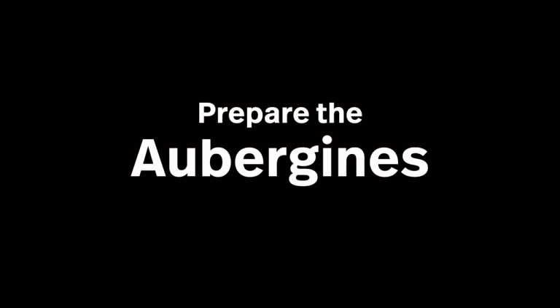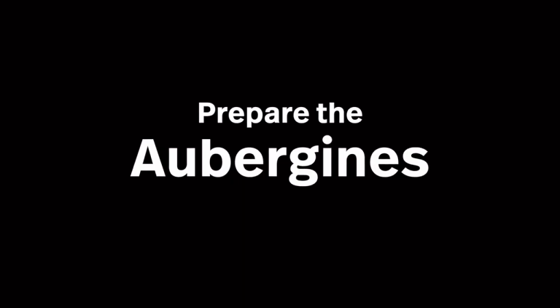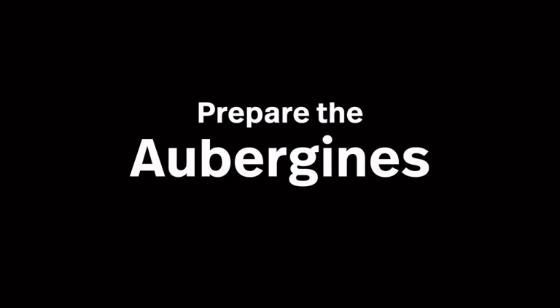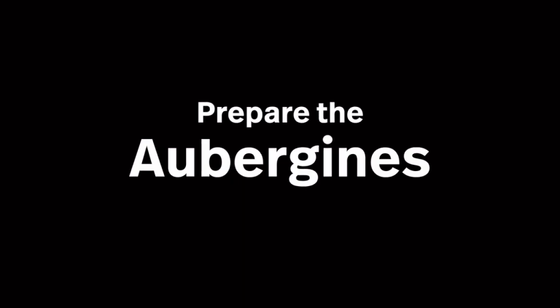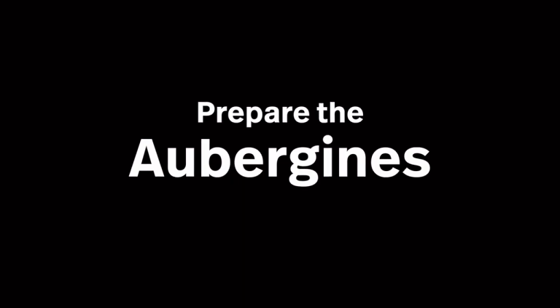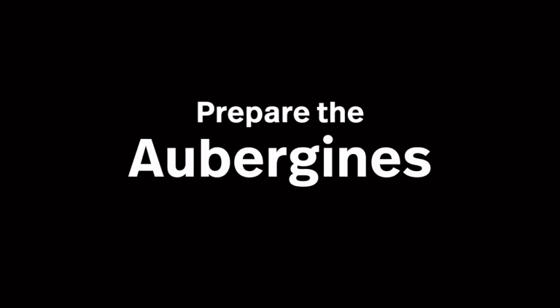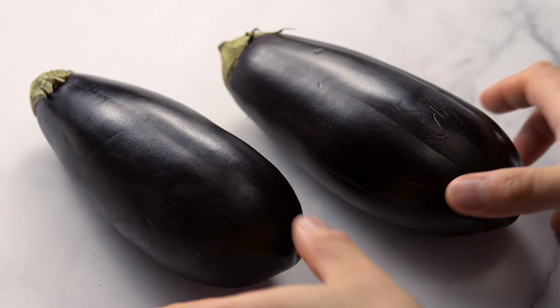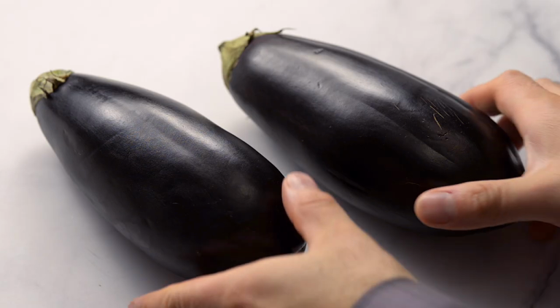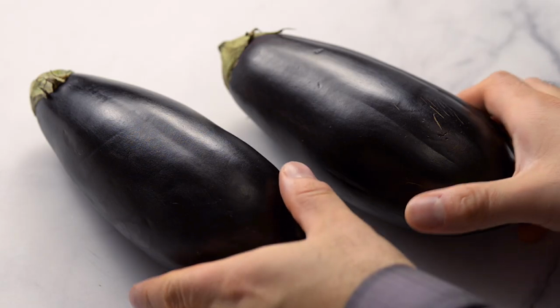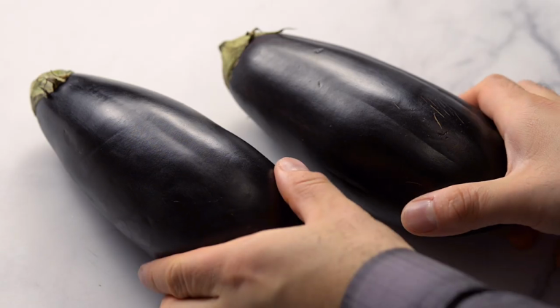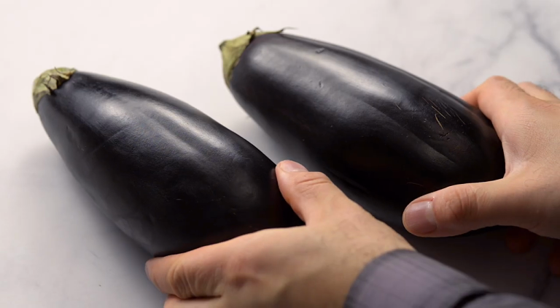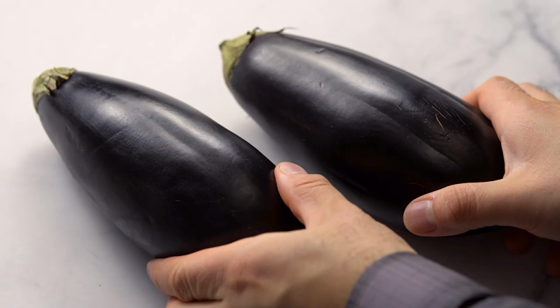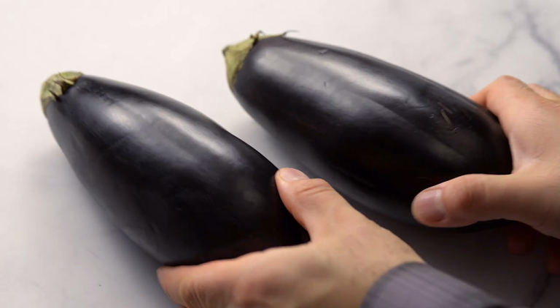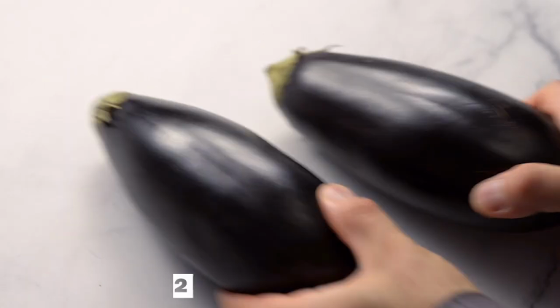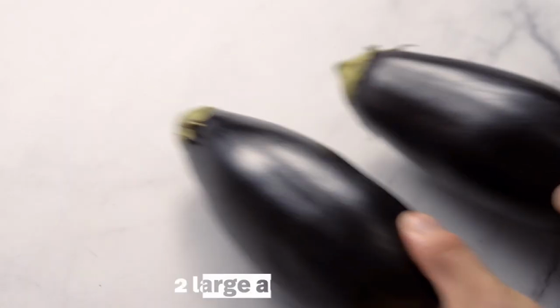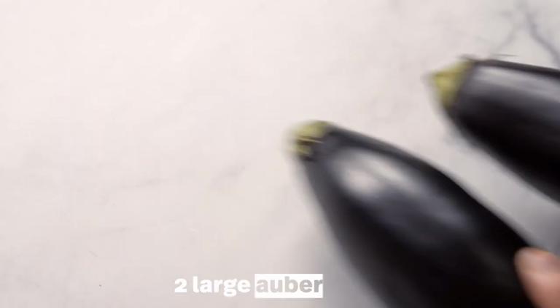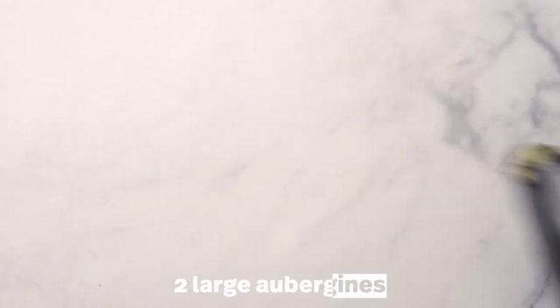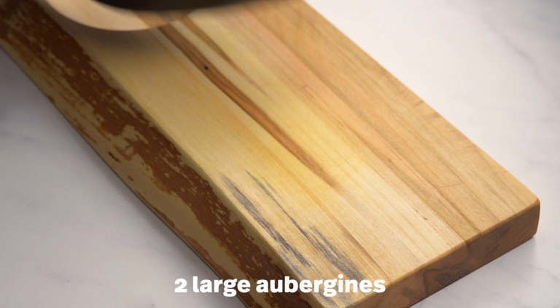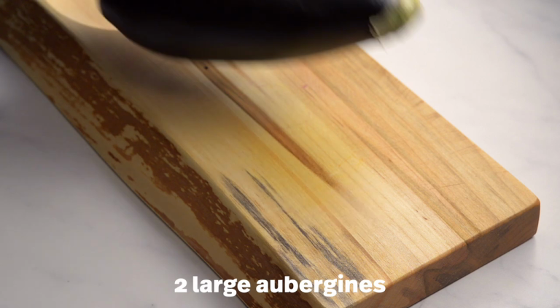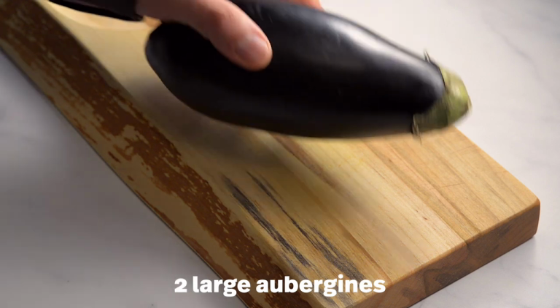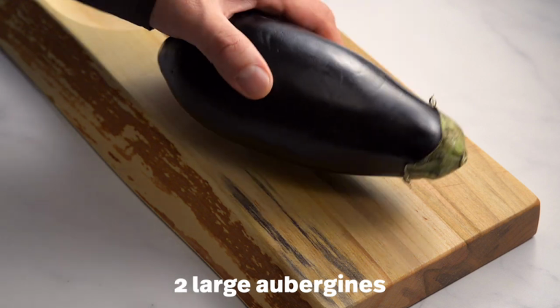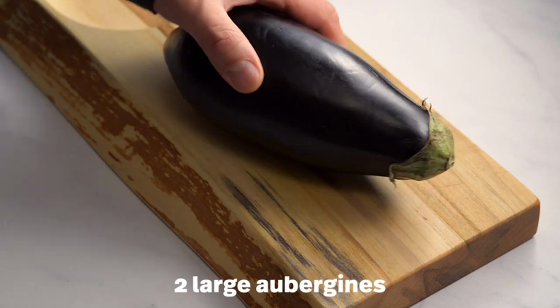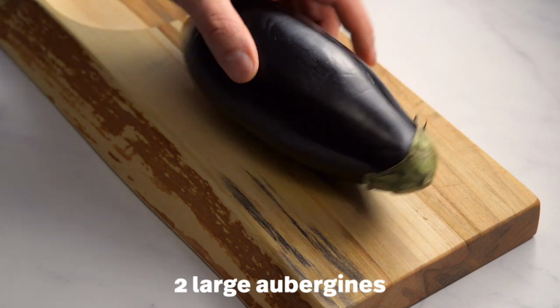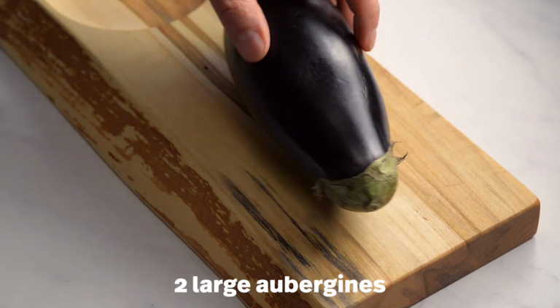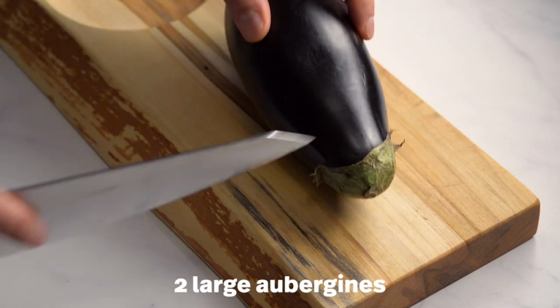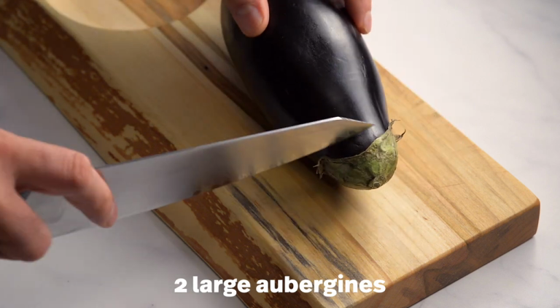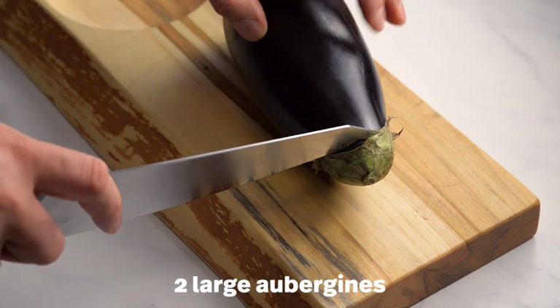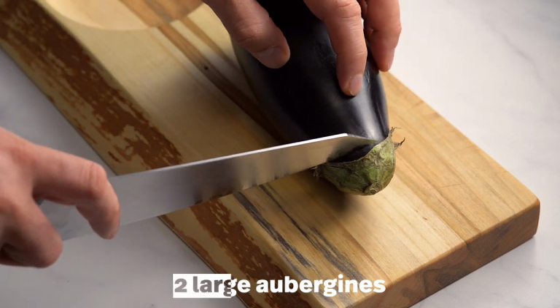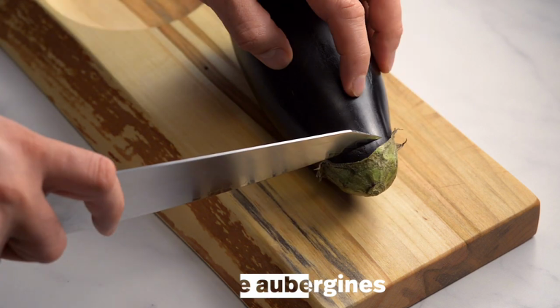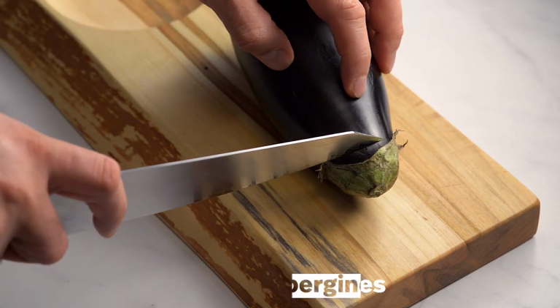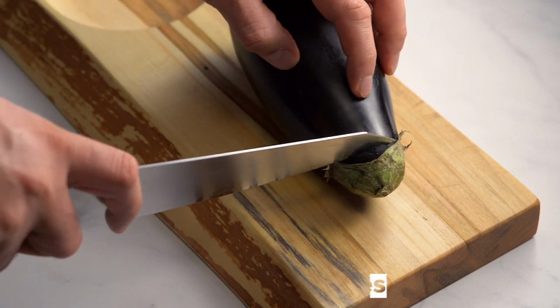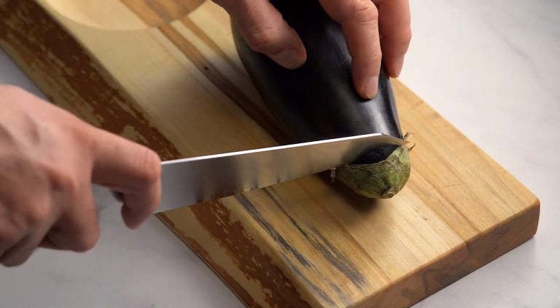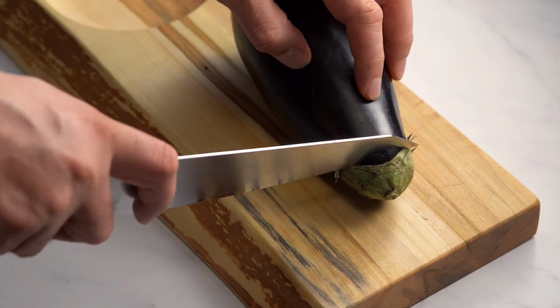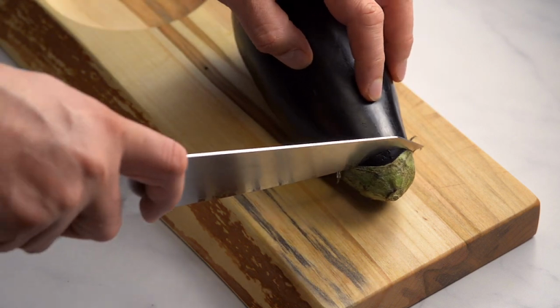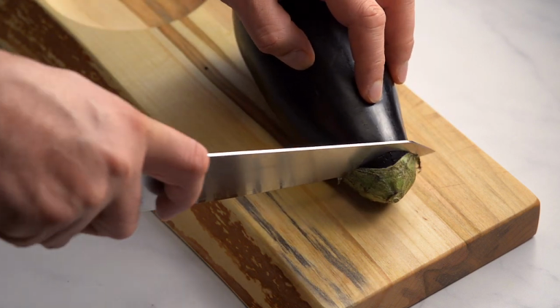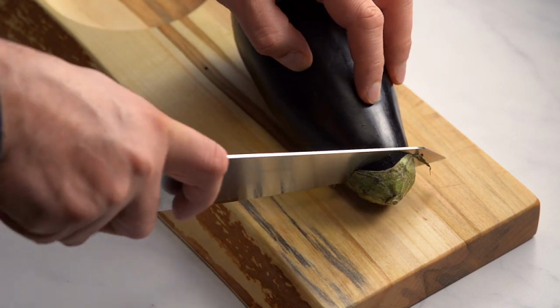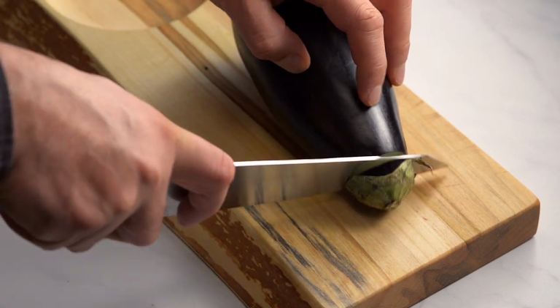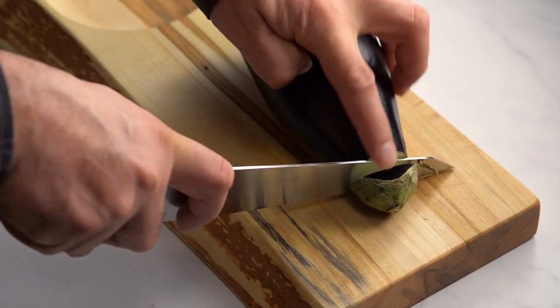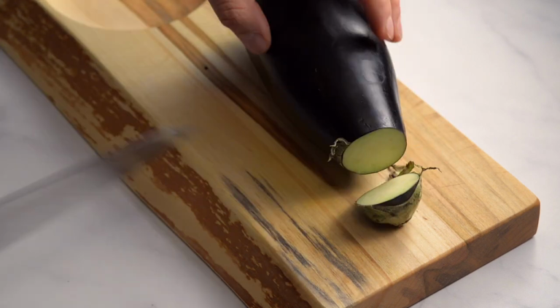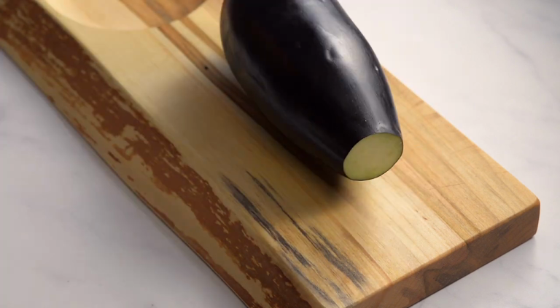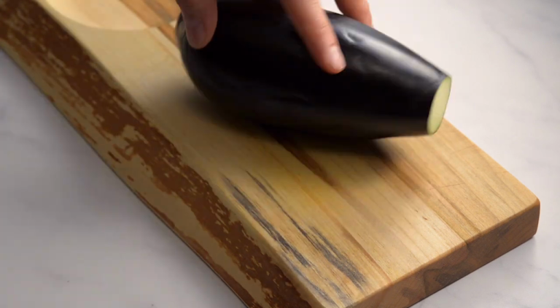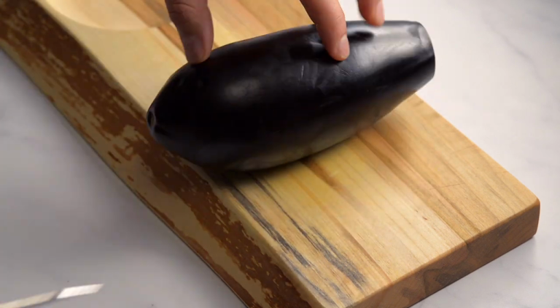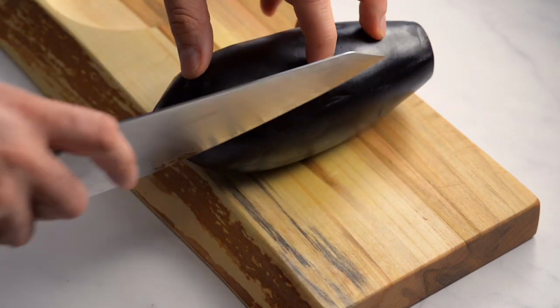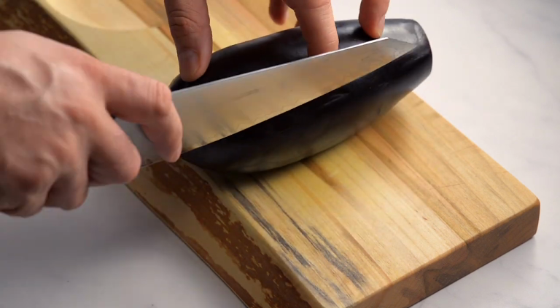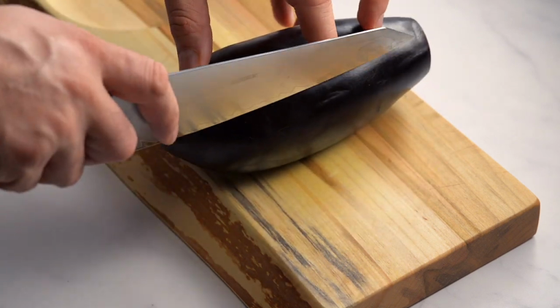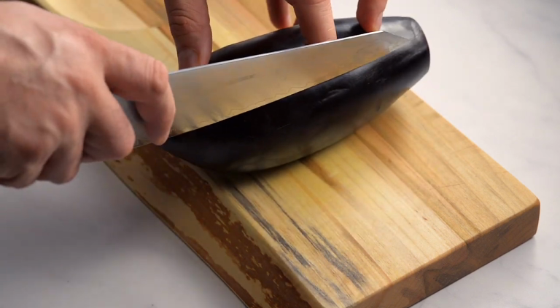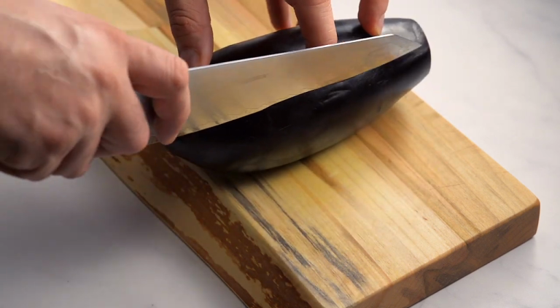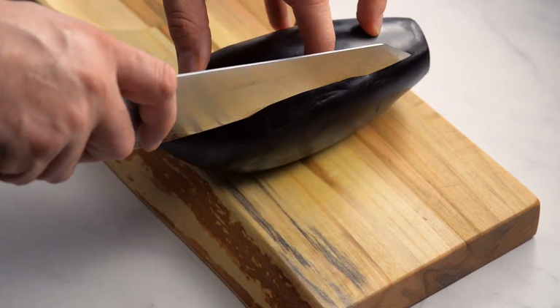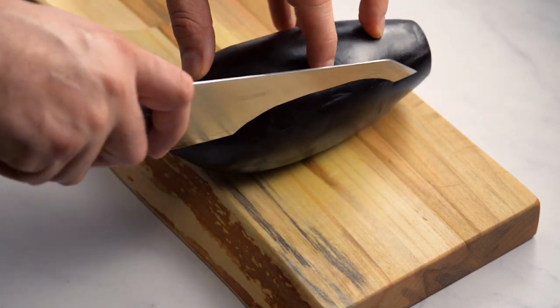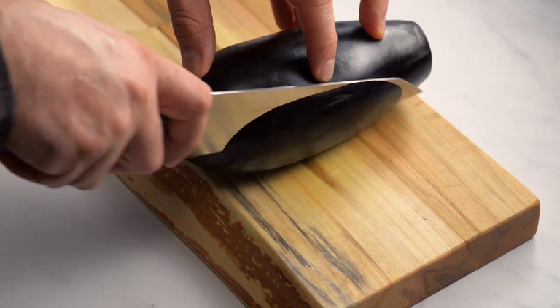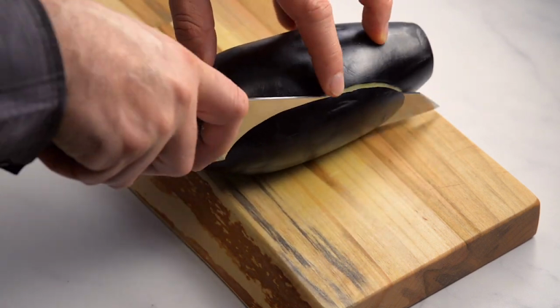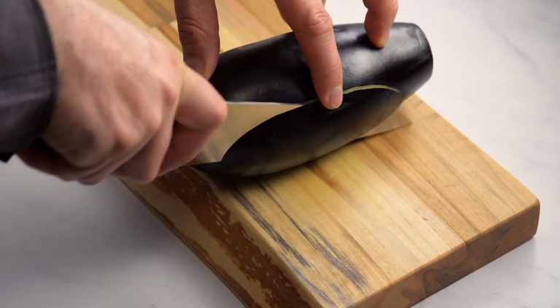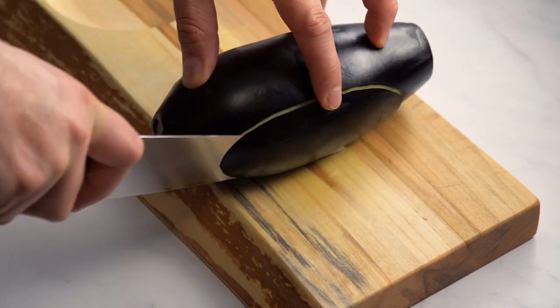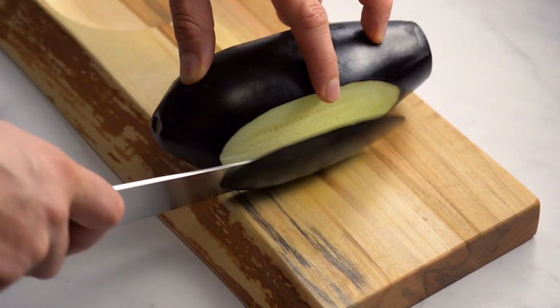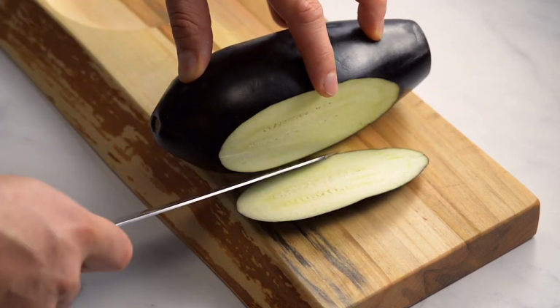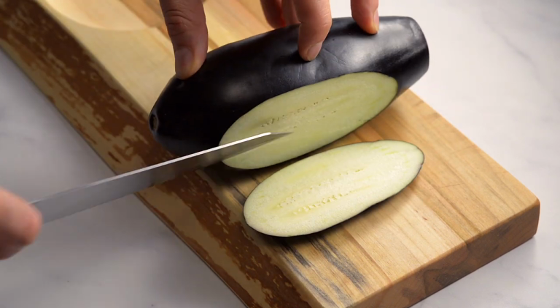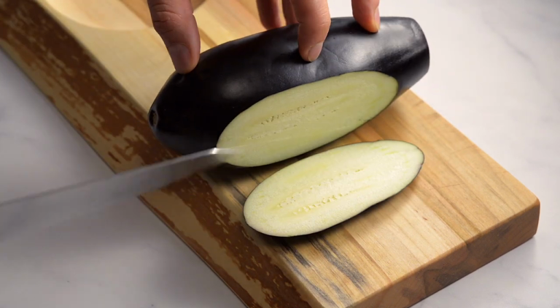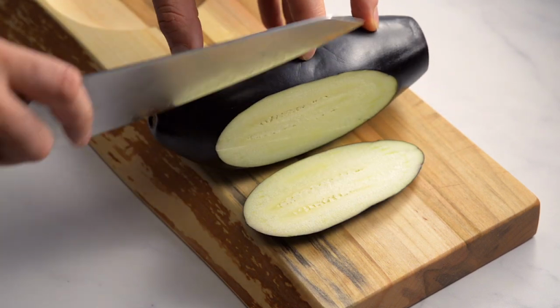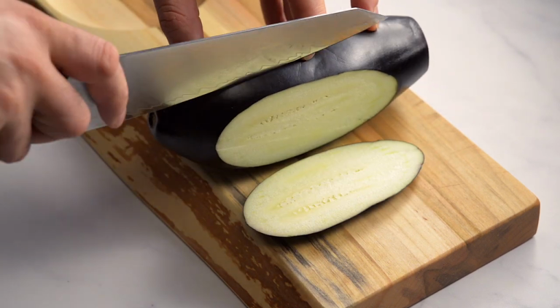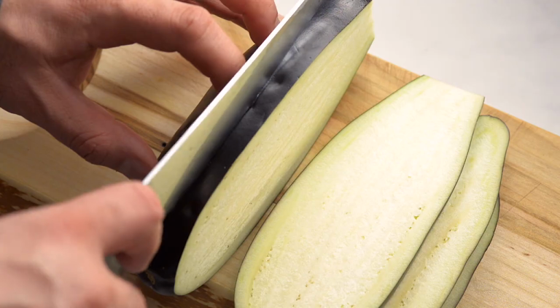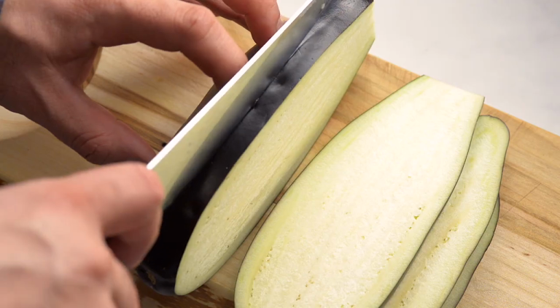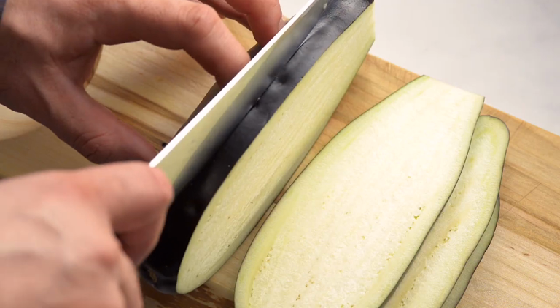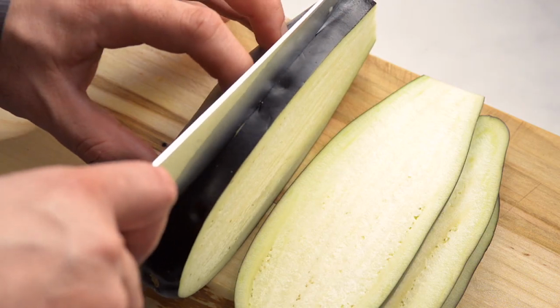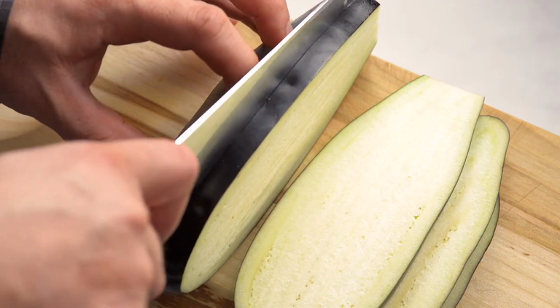You'll need two large aubergines. Slice off the tops of the aubergines and cut lengthwise into 1 centimeter slices.